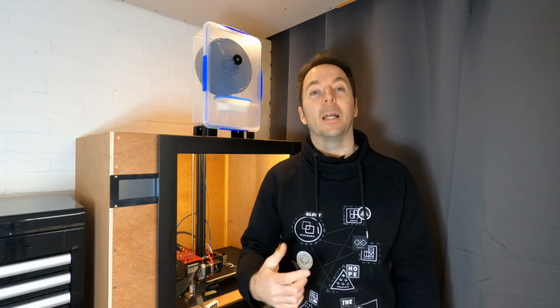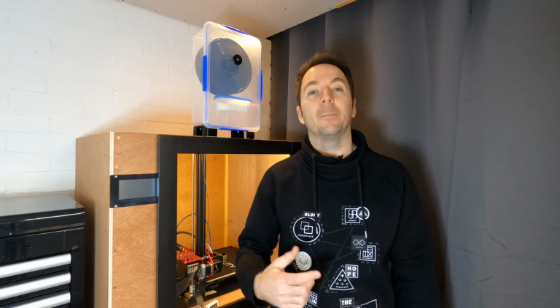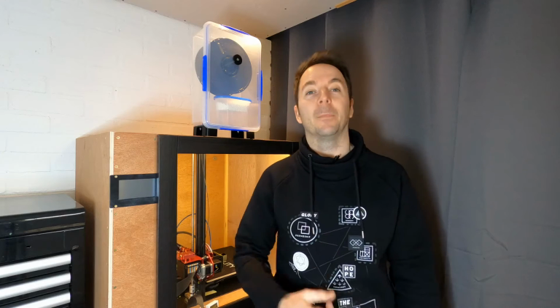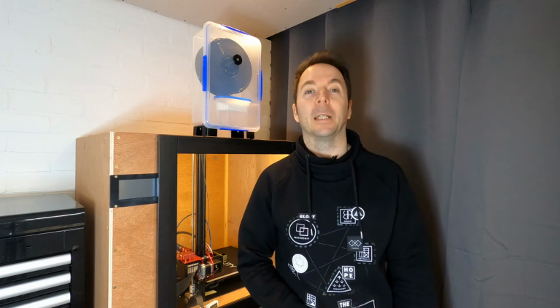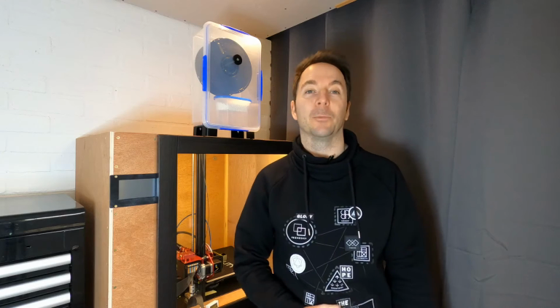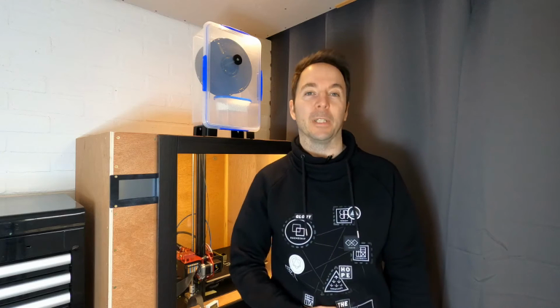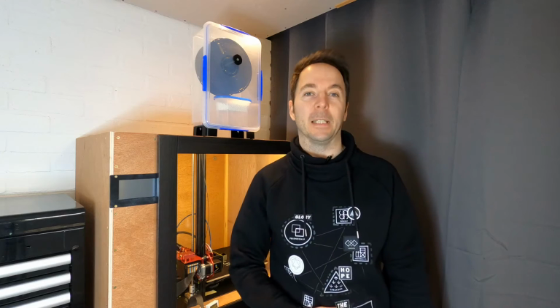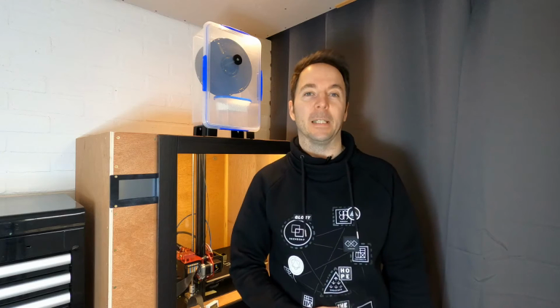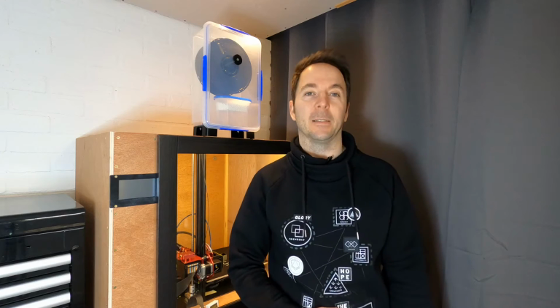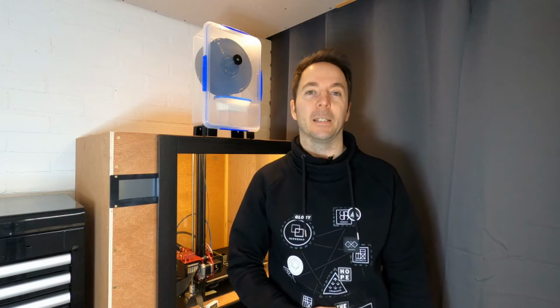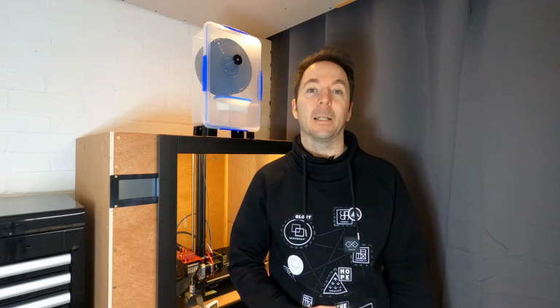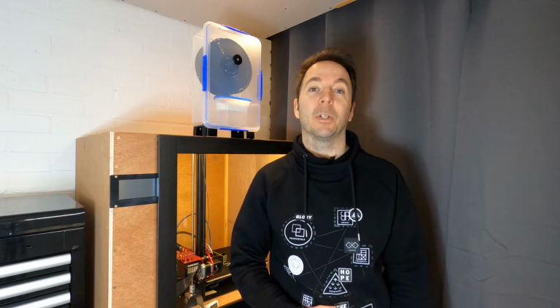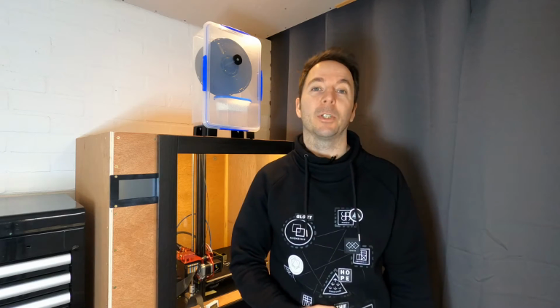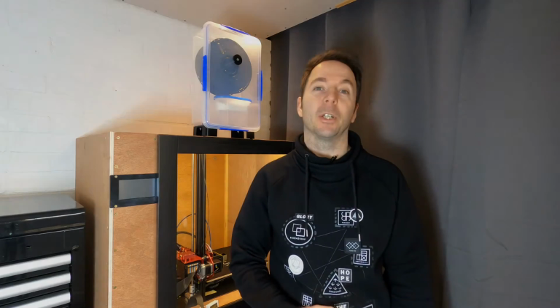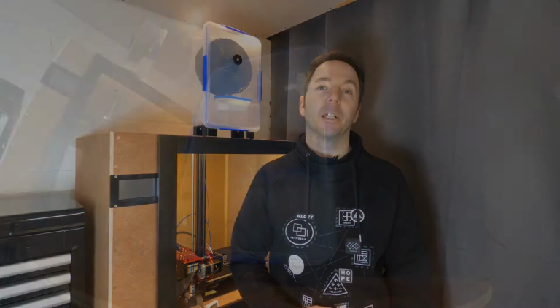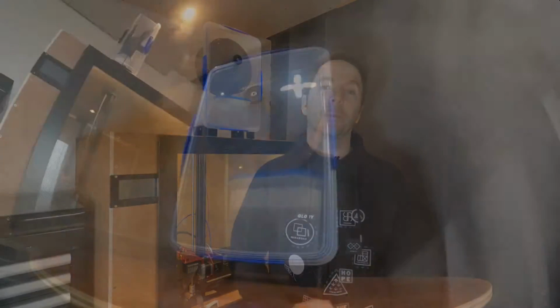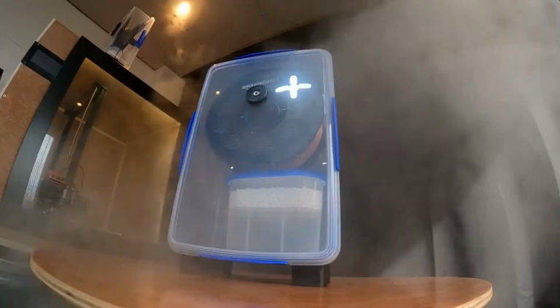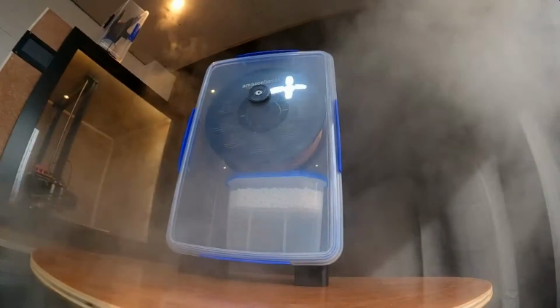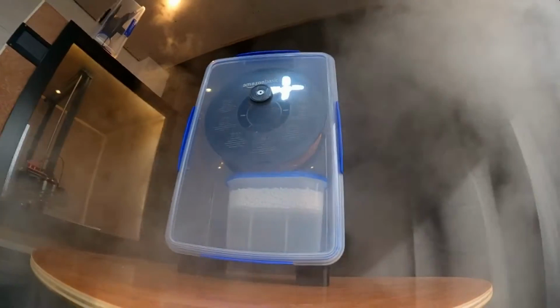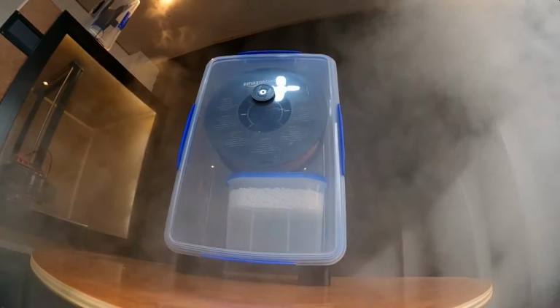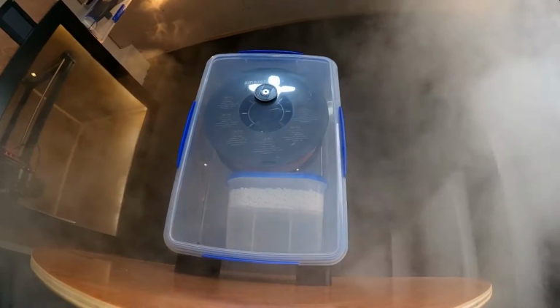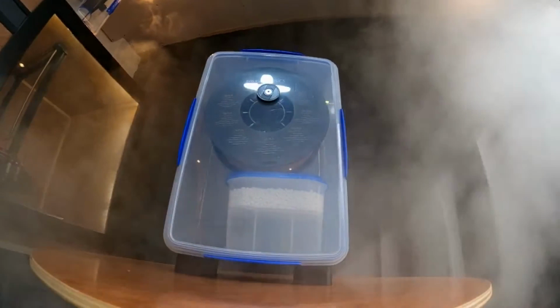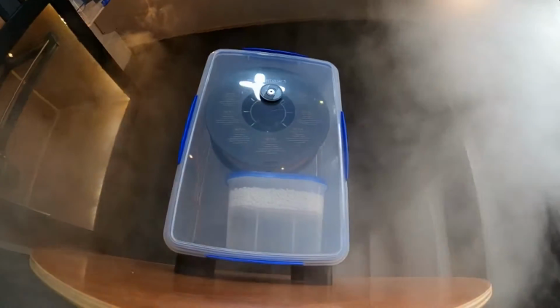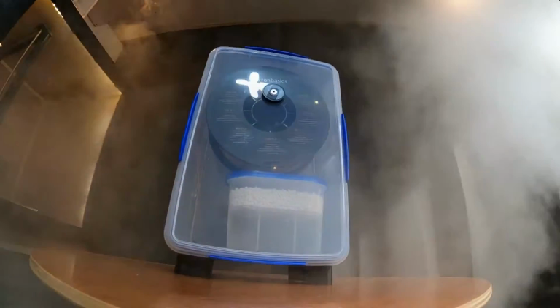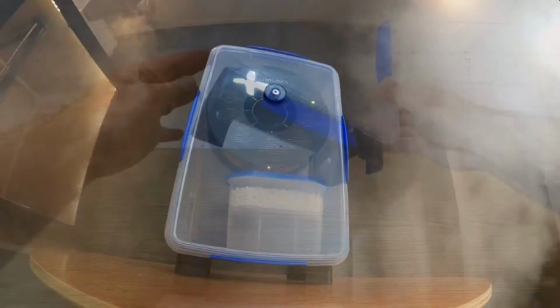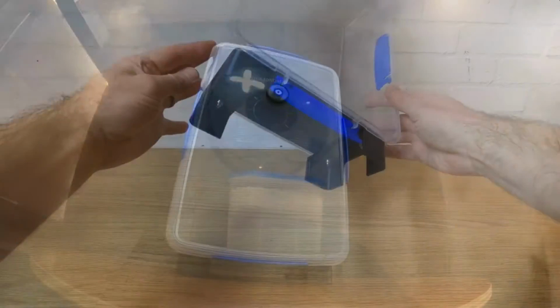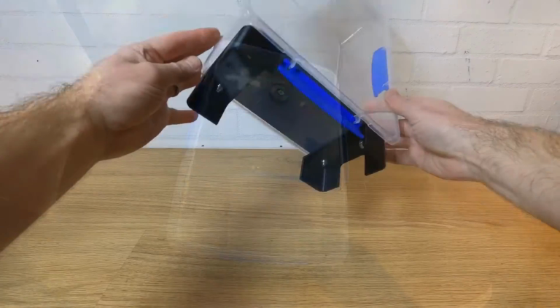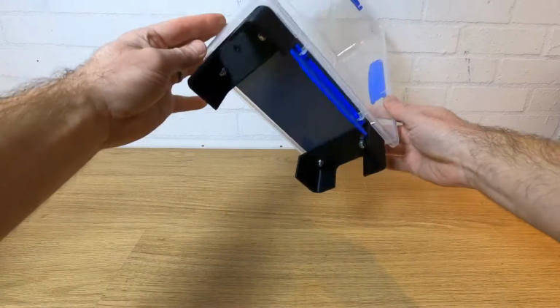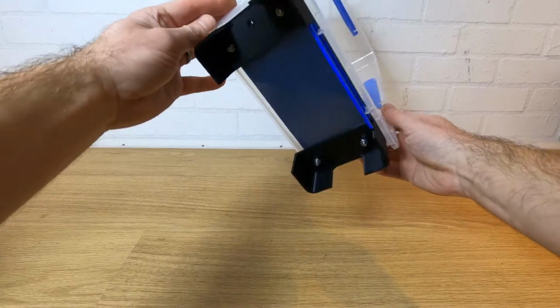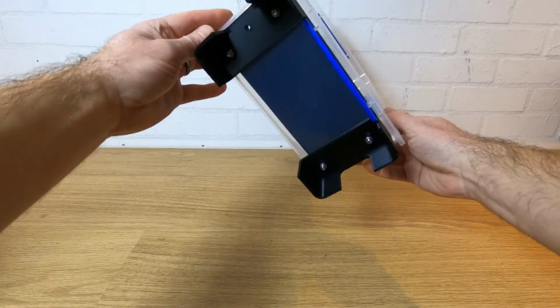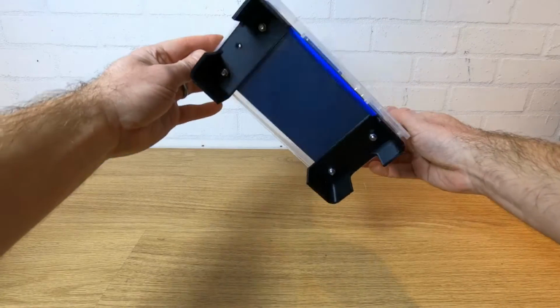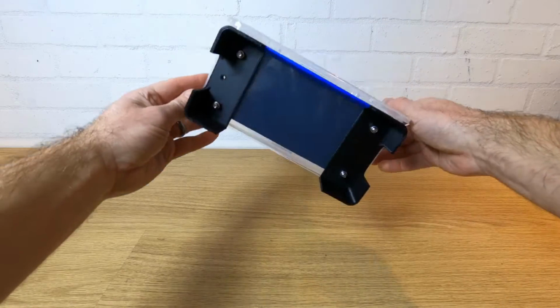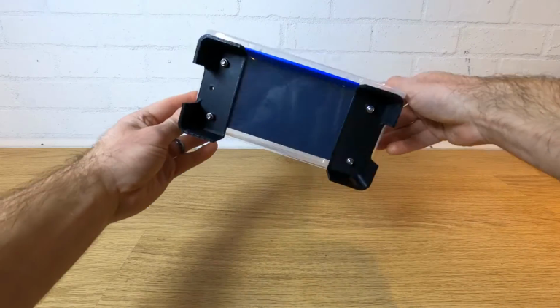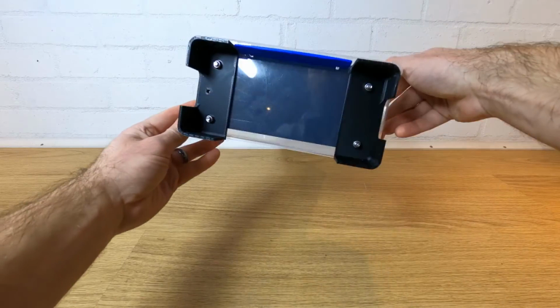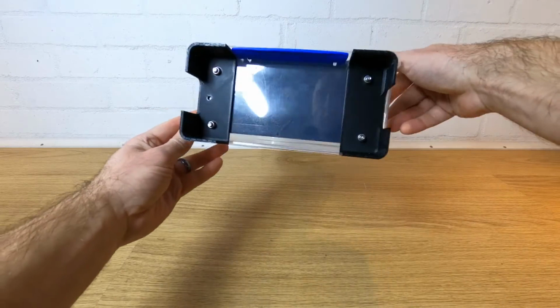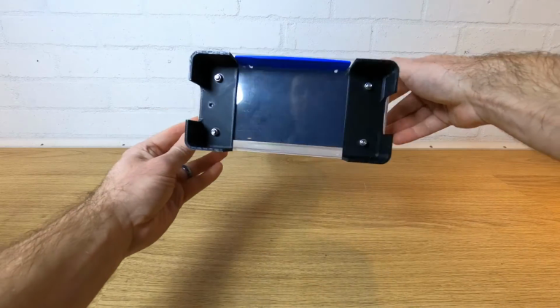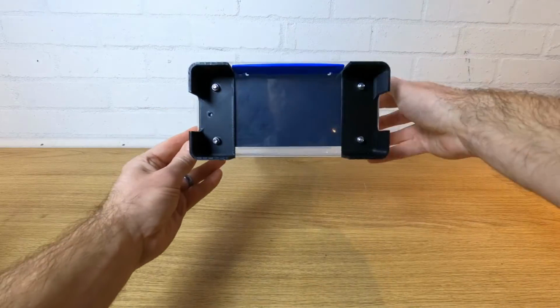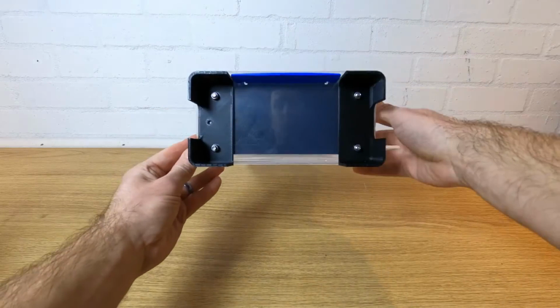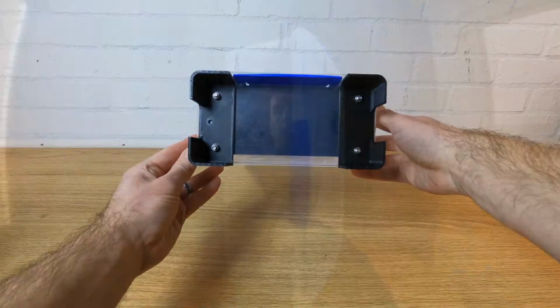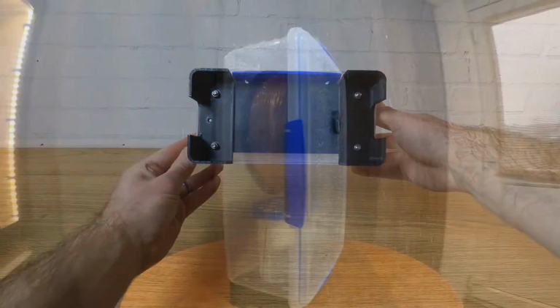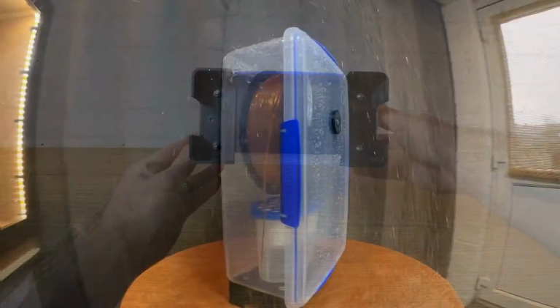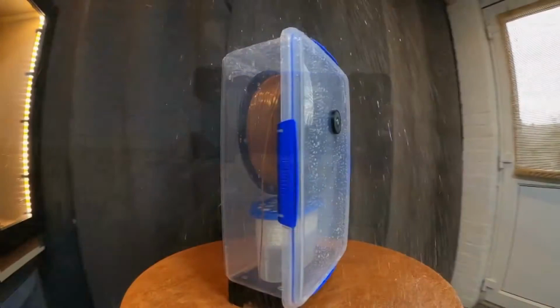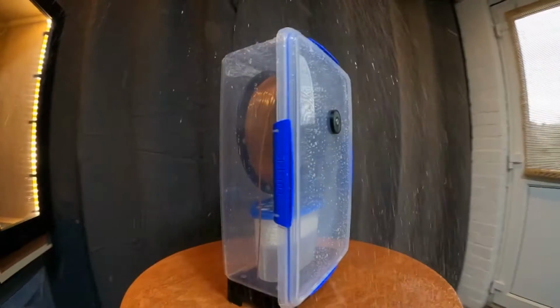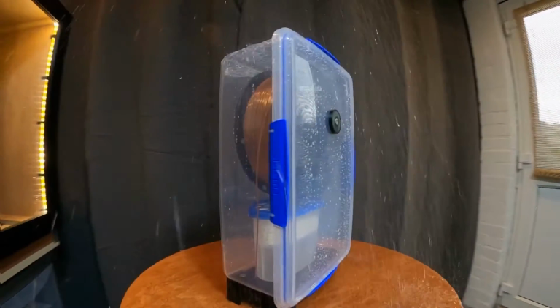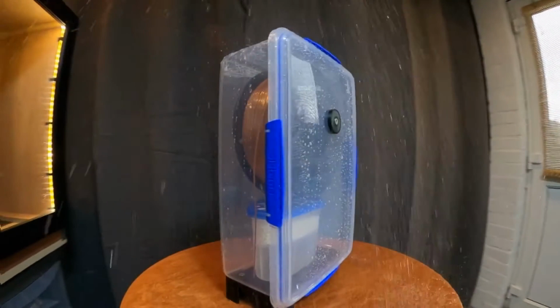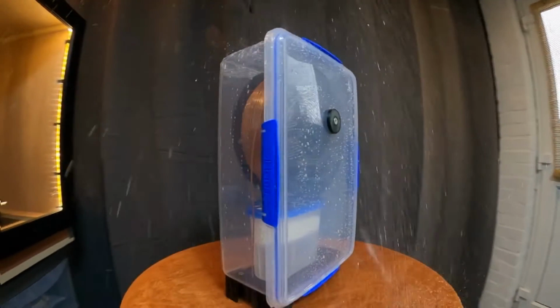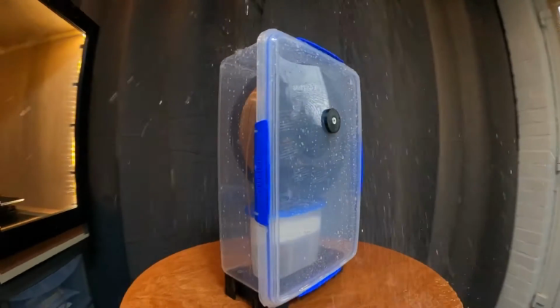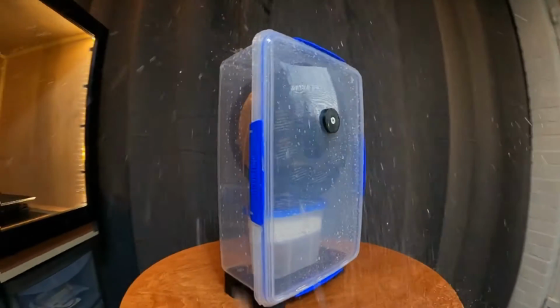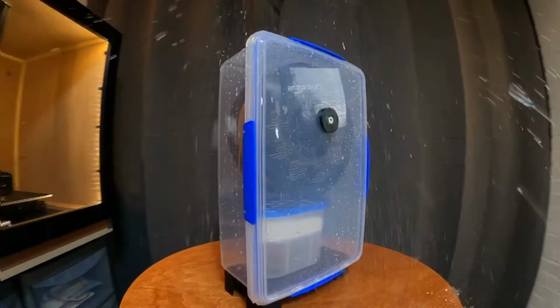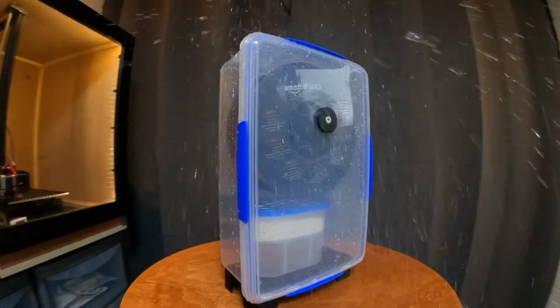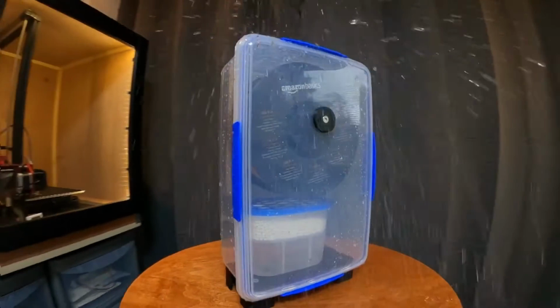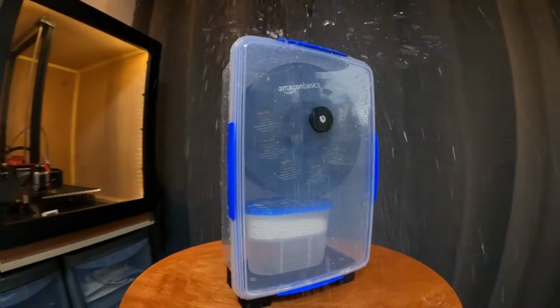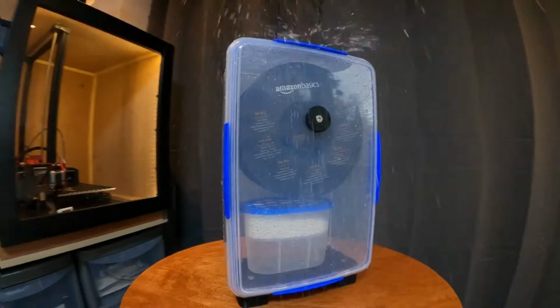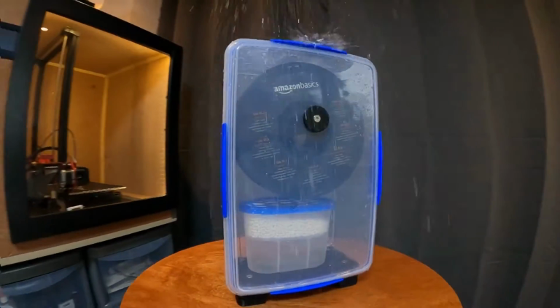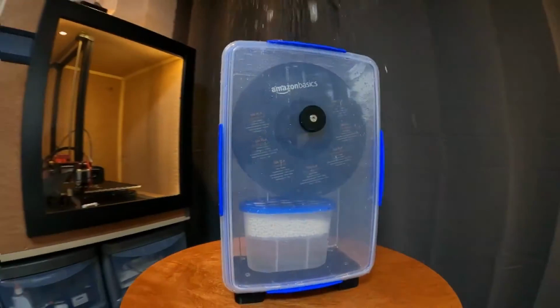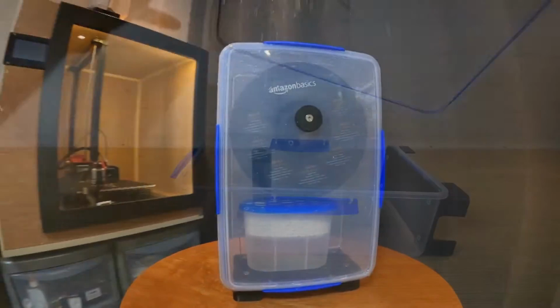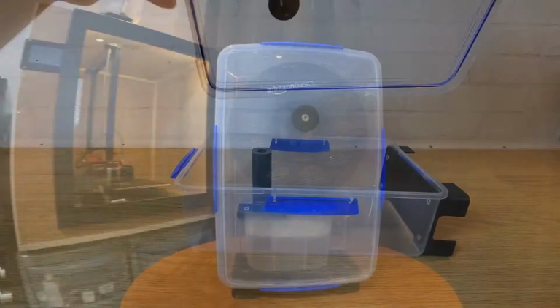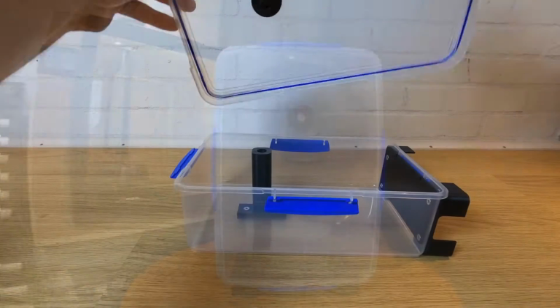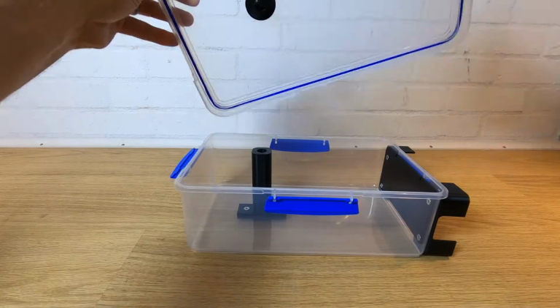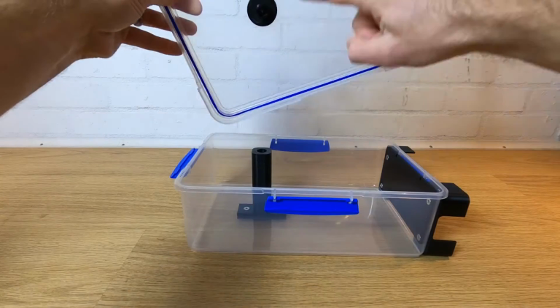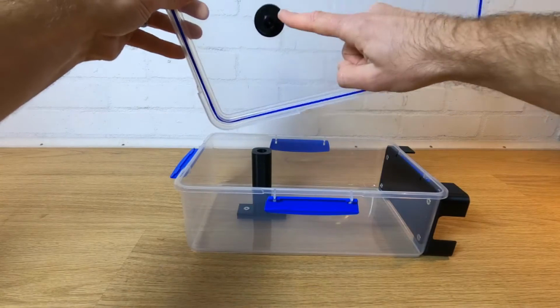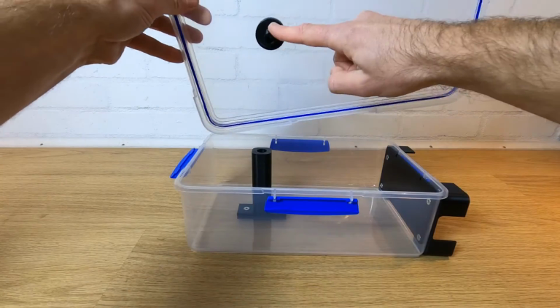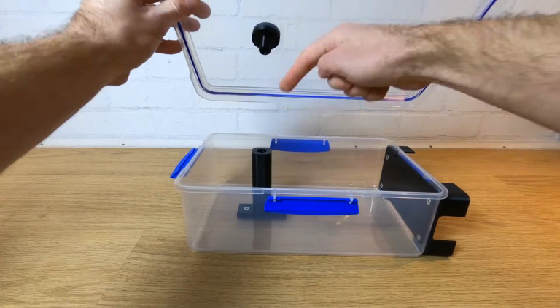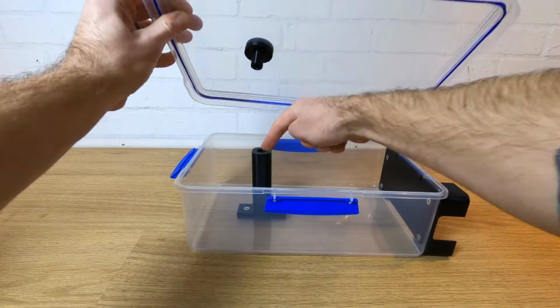Hi, my name's Ricky. Today I'm going to show you how to put together the ultimate filament dry box in minutes, and best of all it's not going to cost you any more than a decent roll of filament to make.